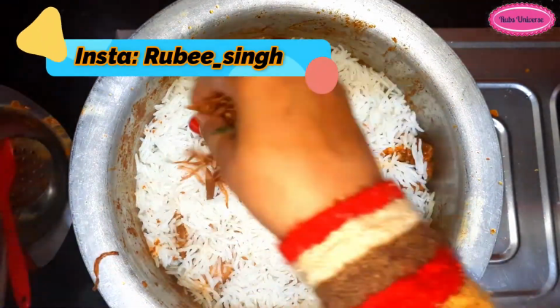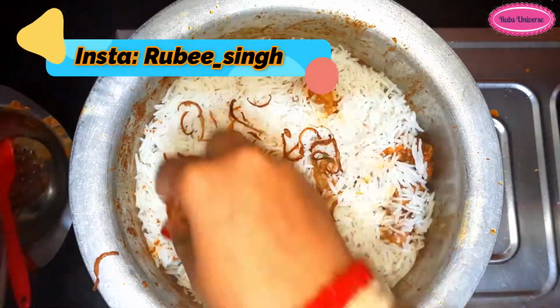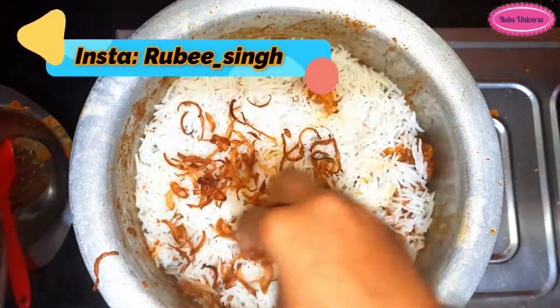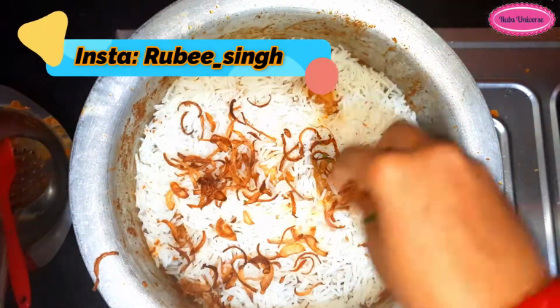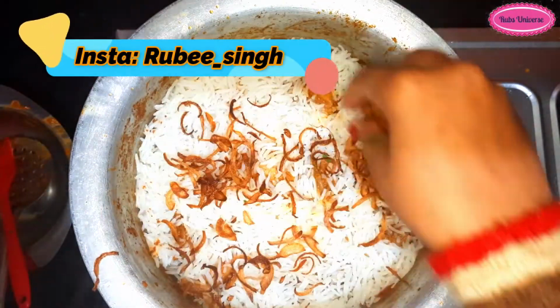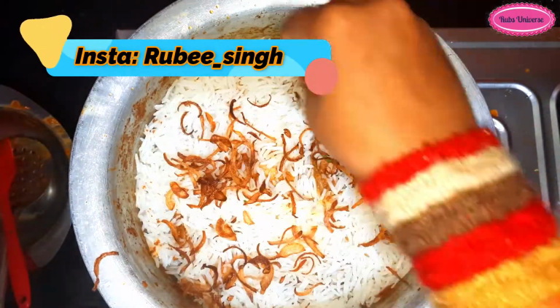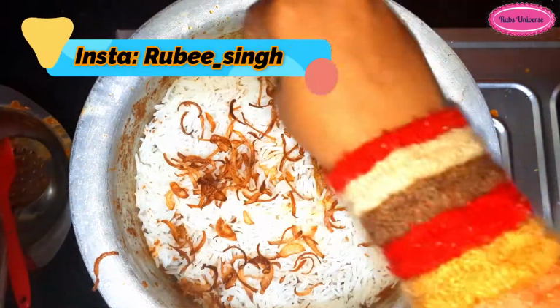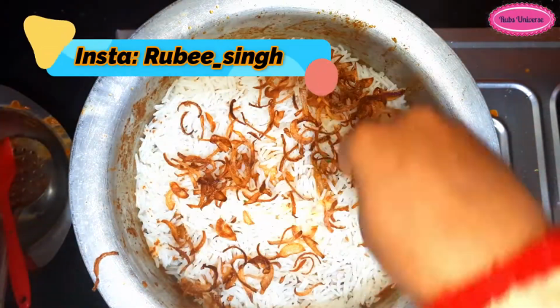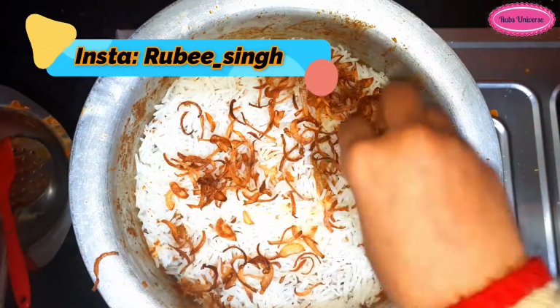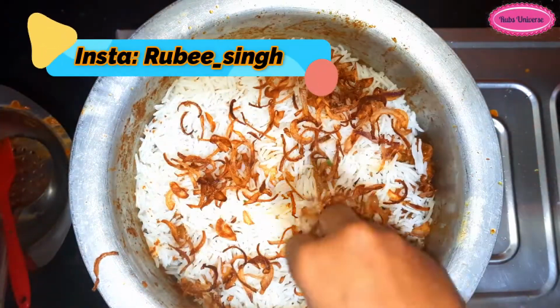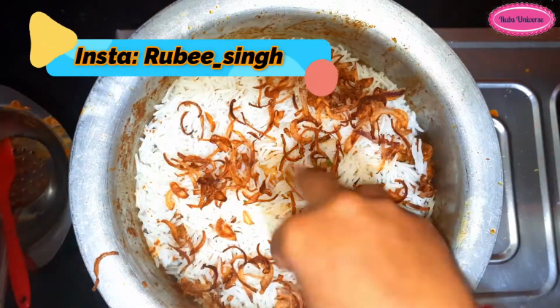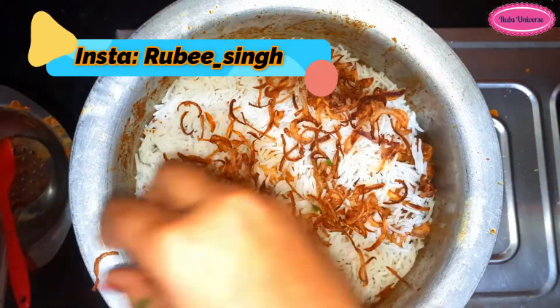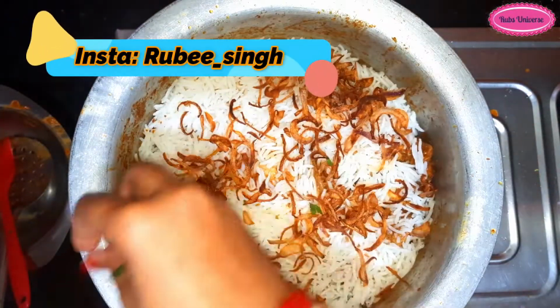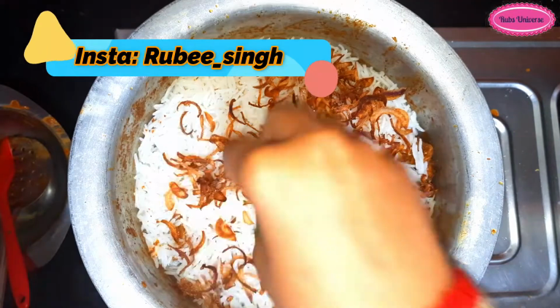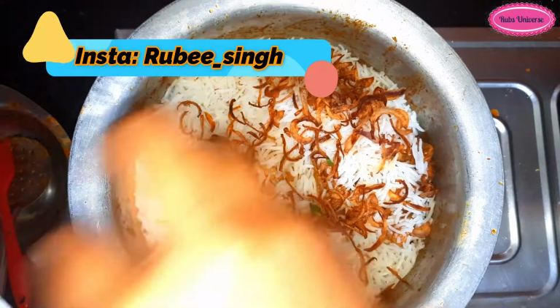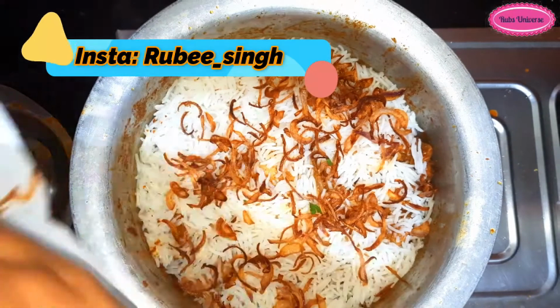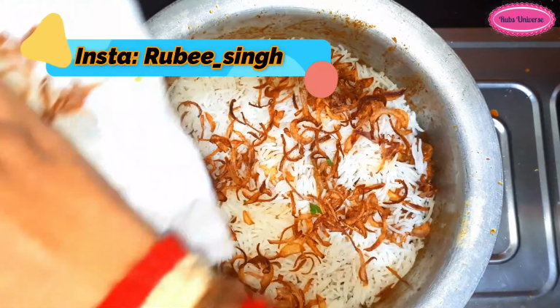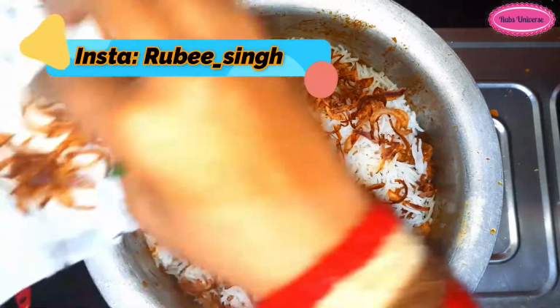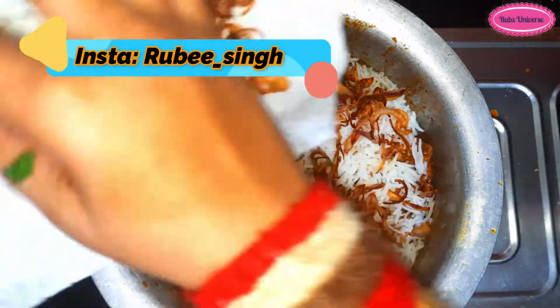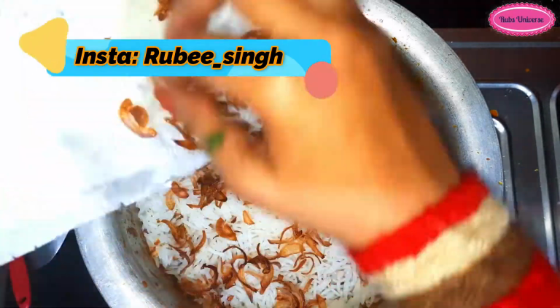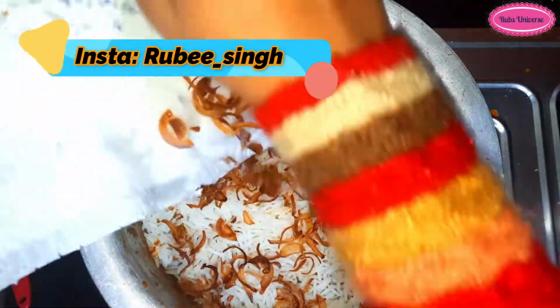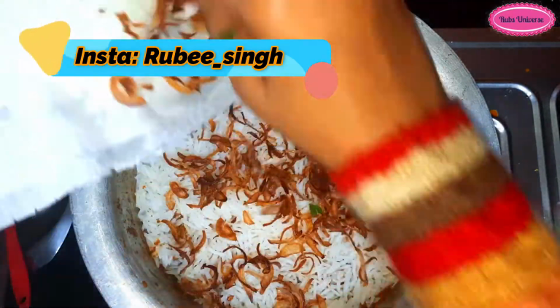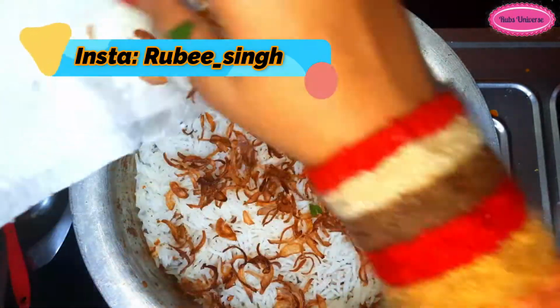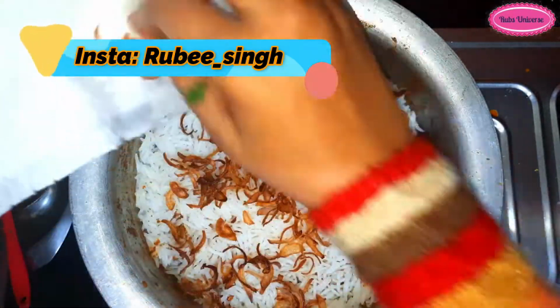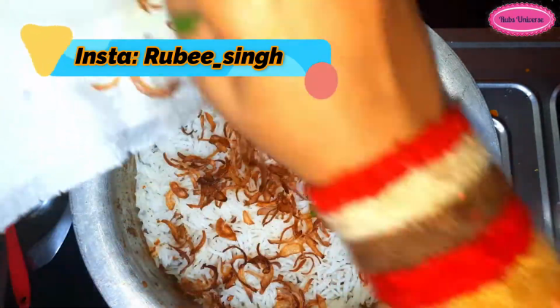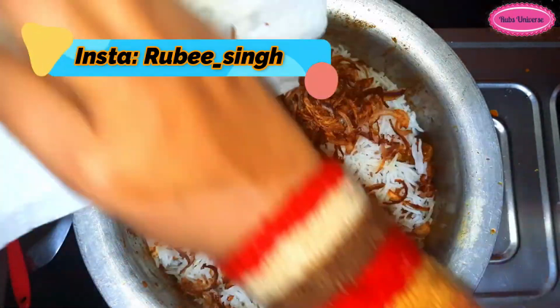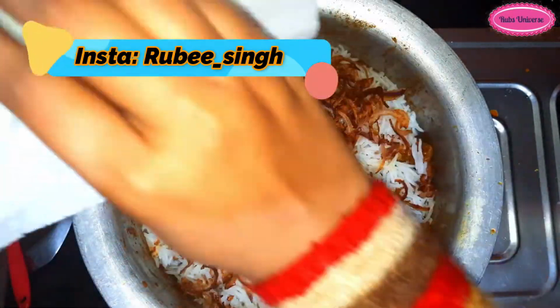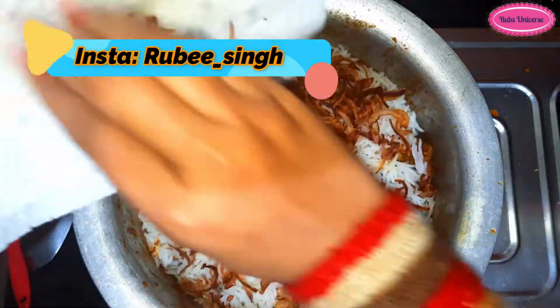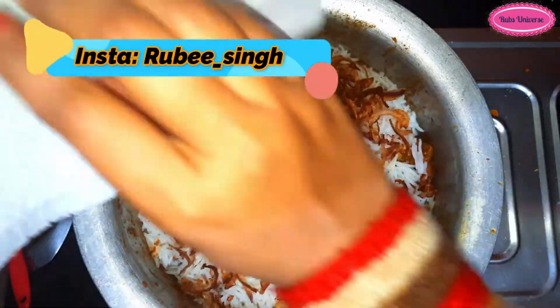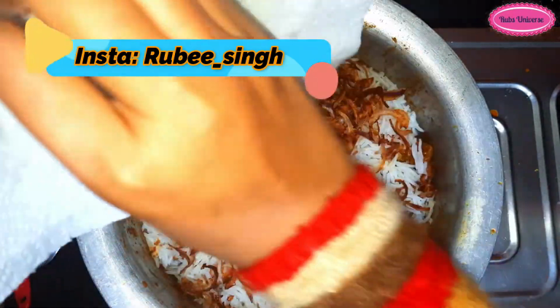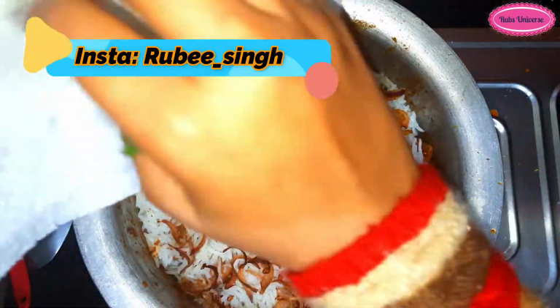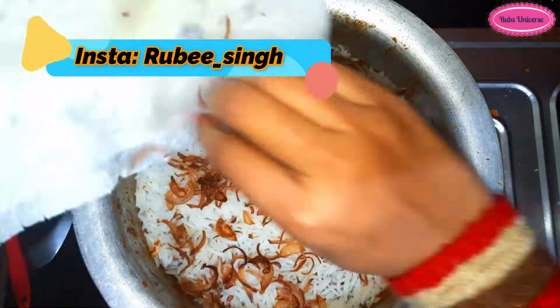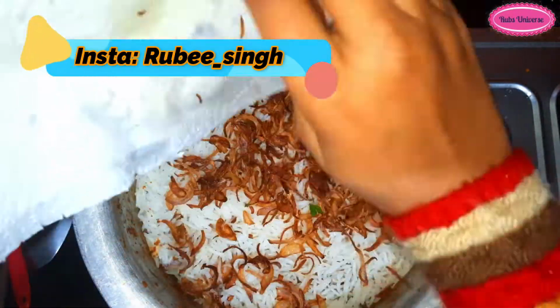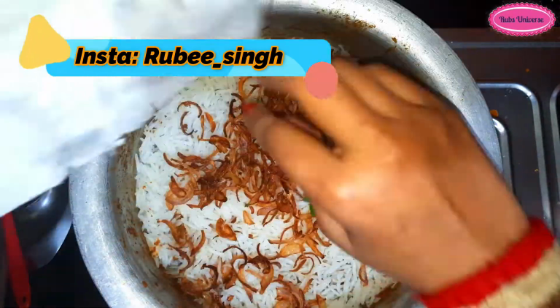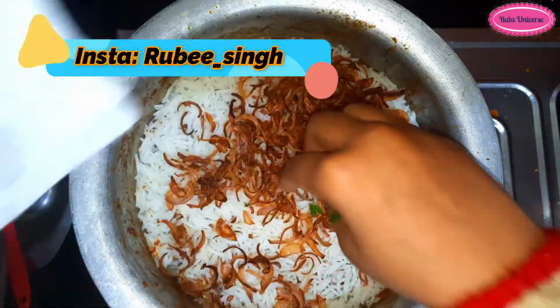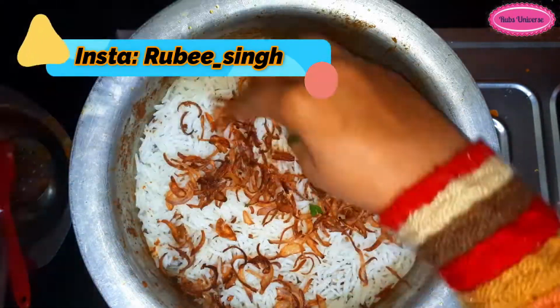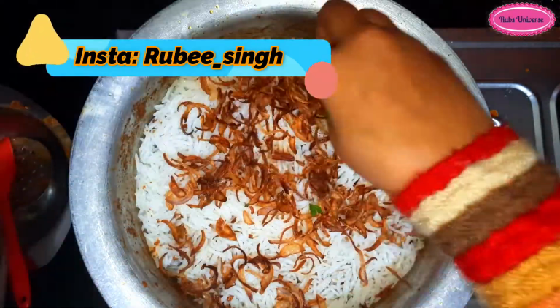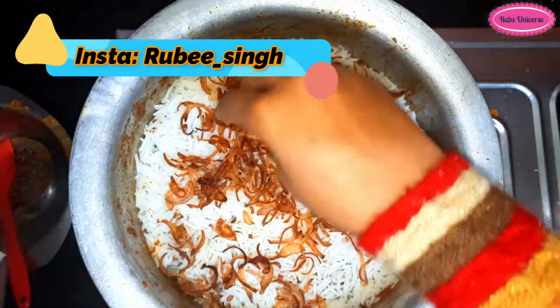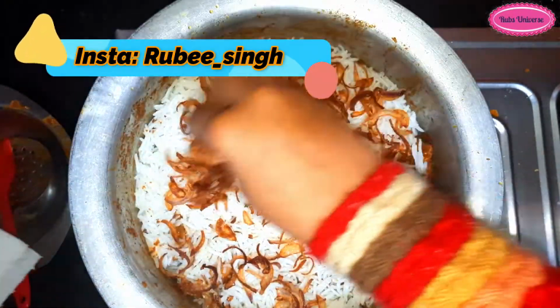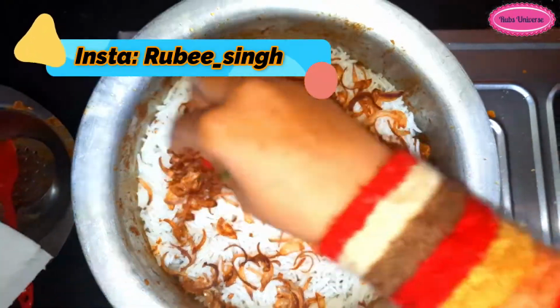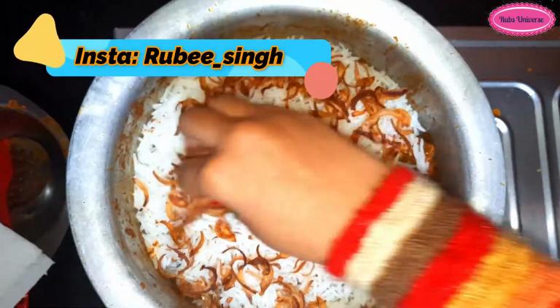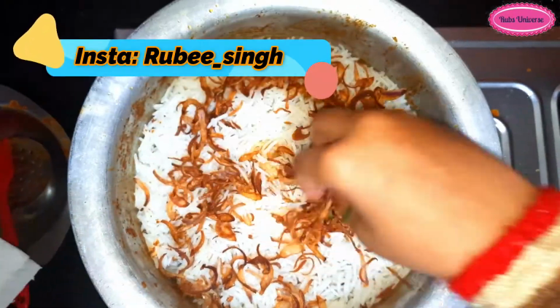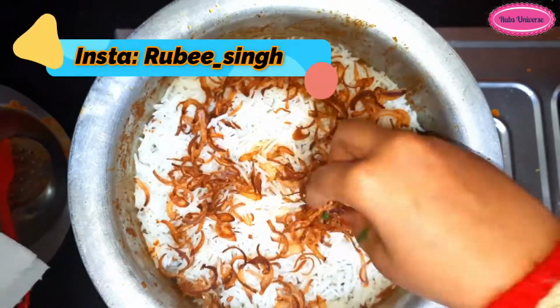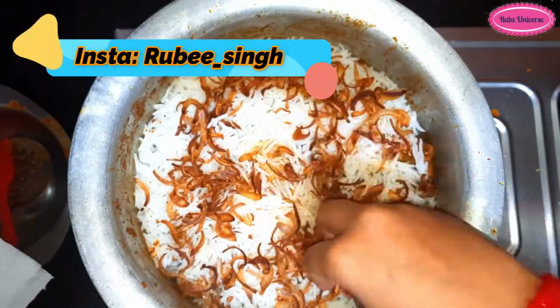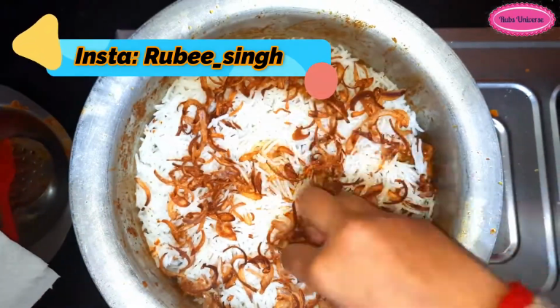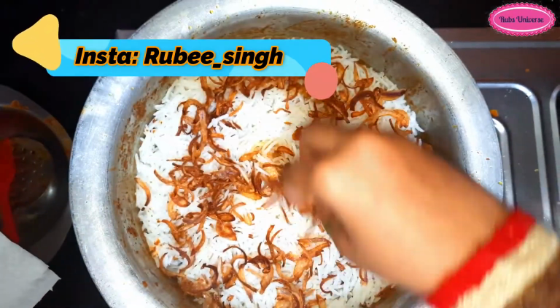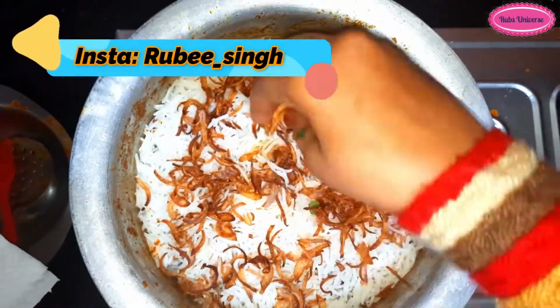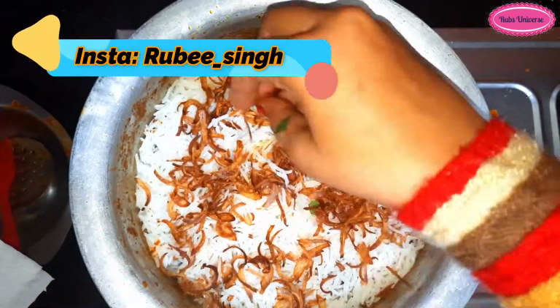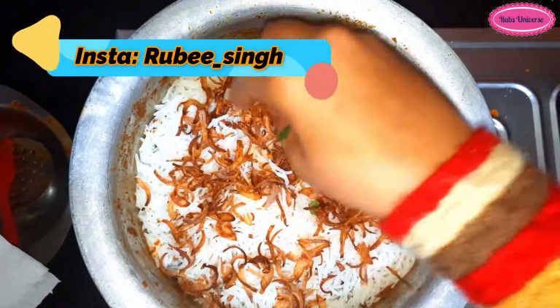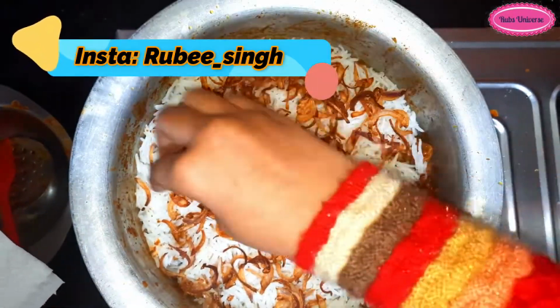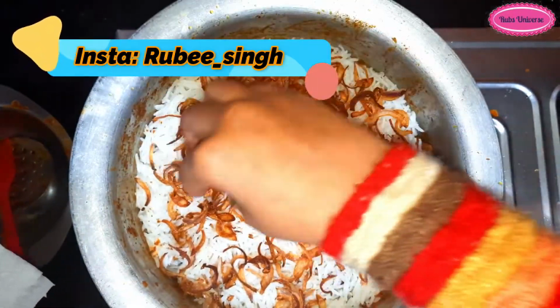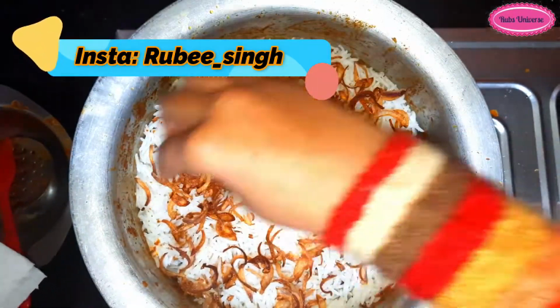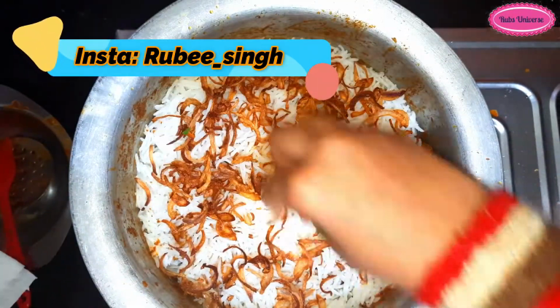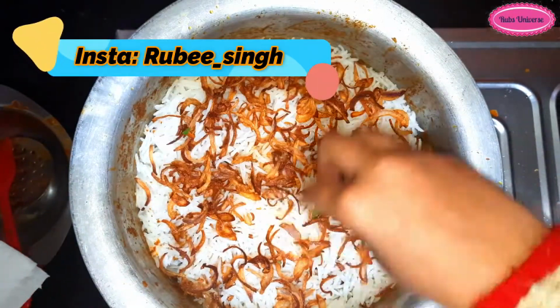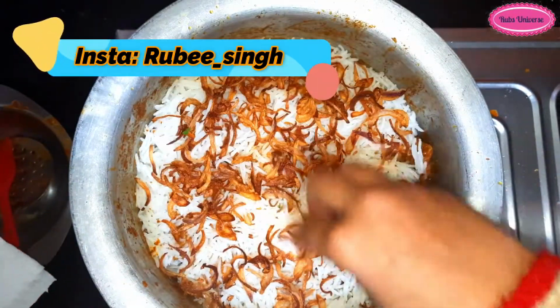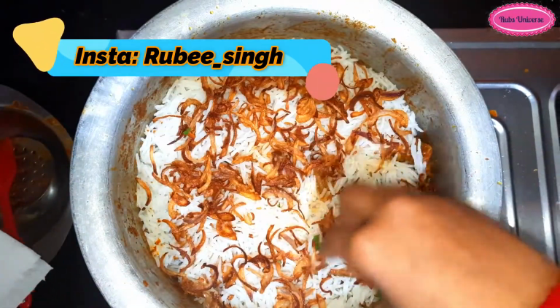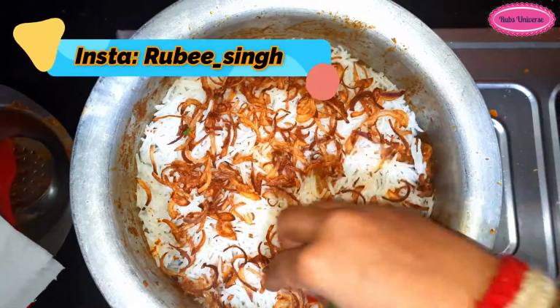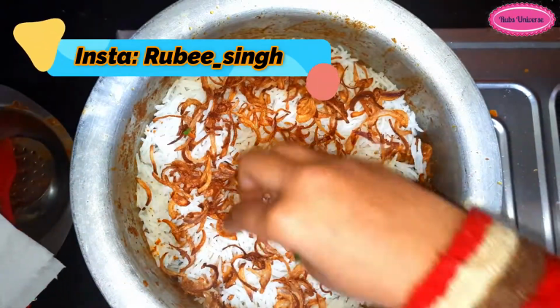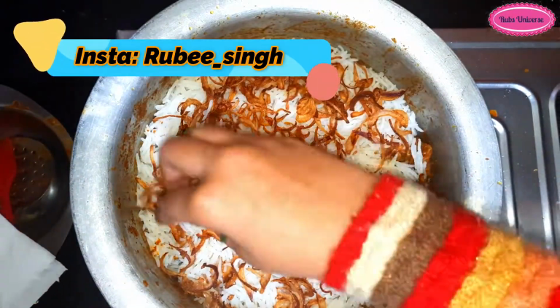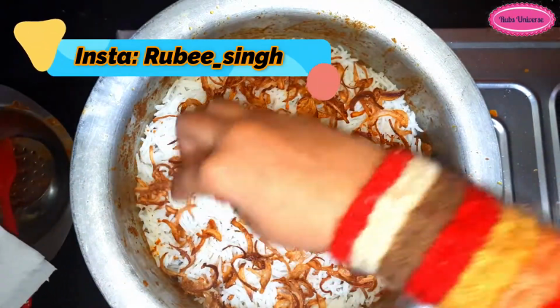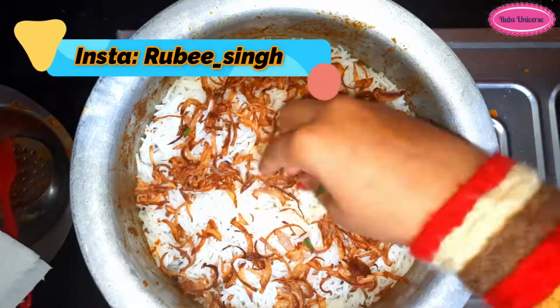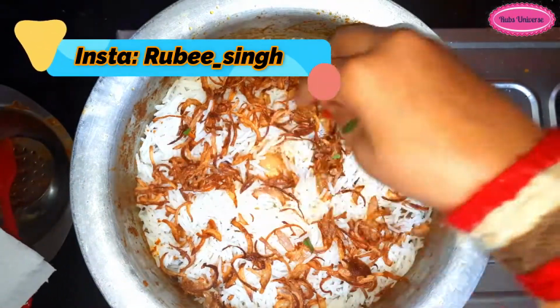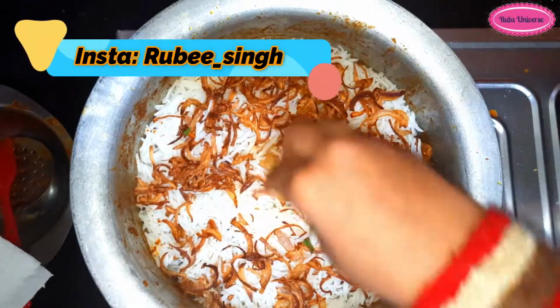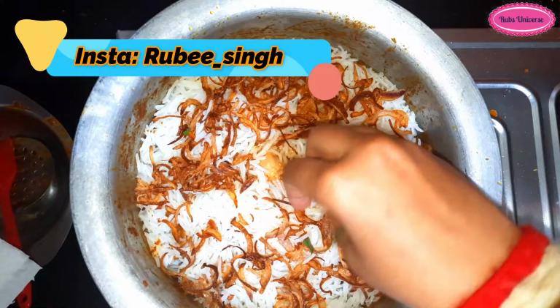Friends, you can follow me on Instagram. My ID is ruby__singh.